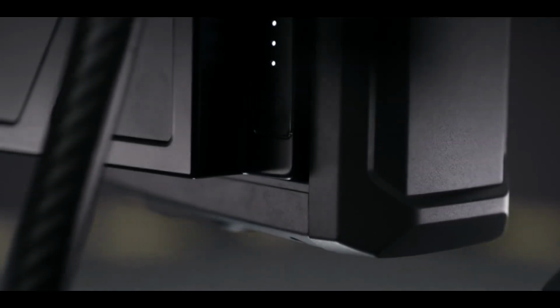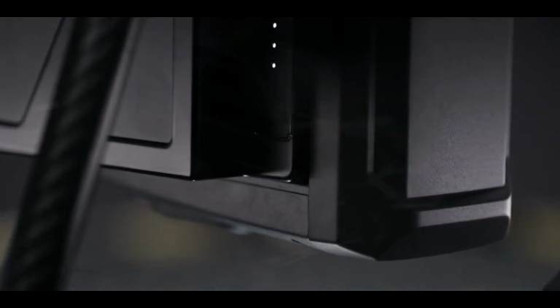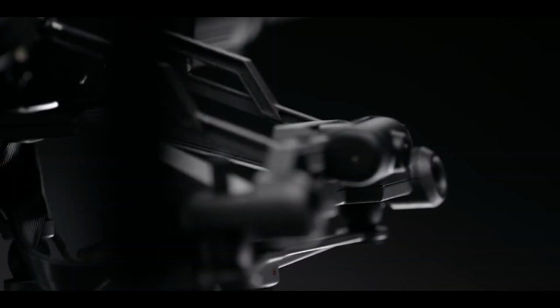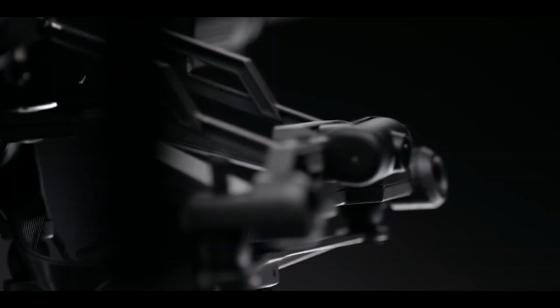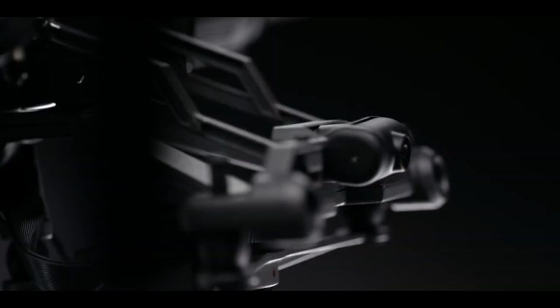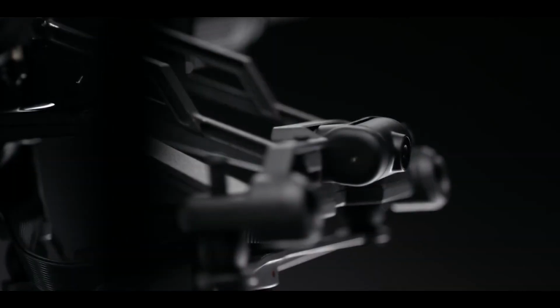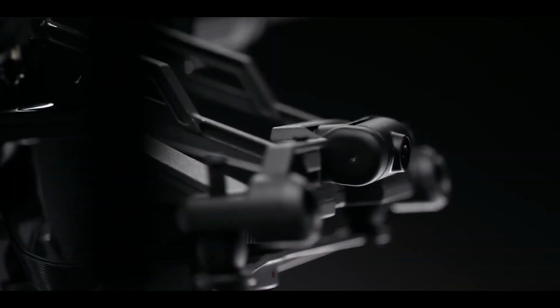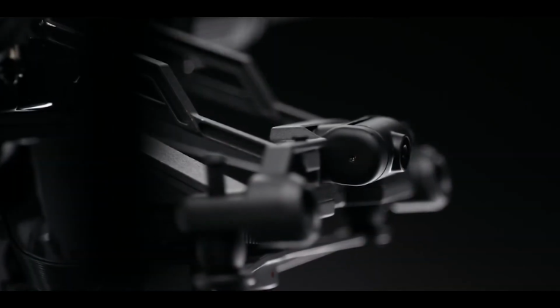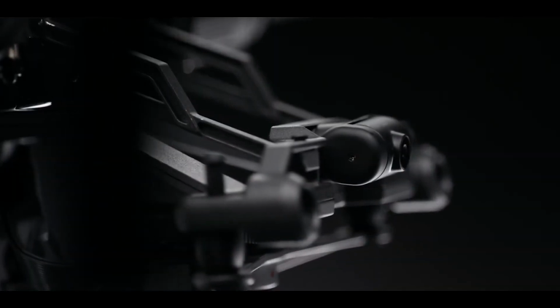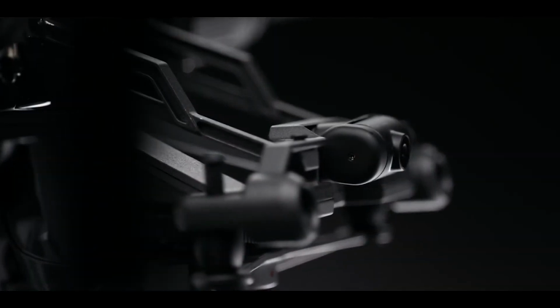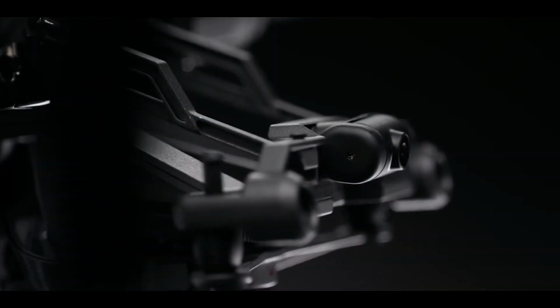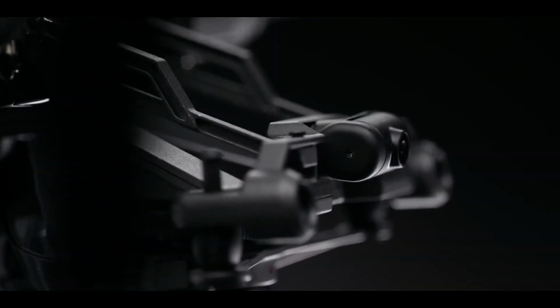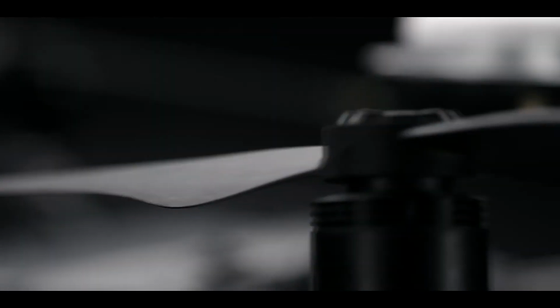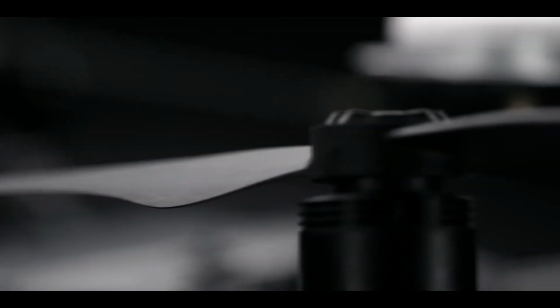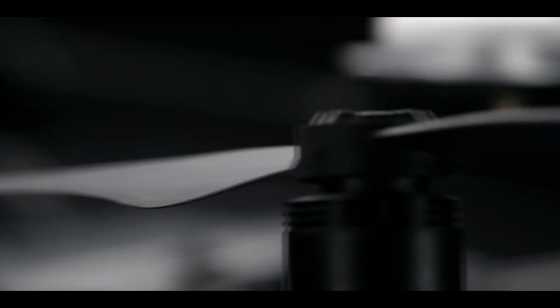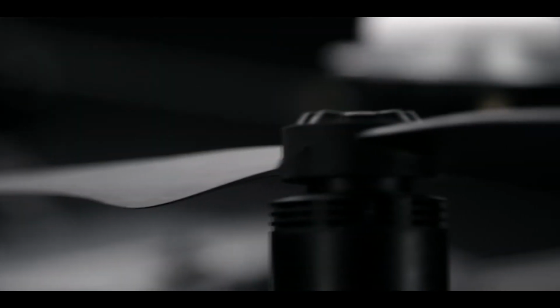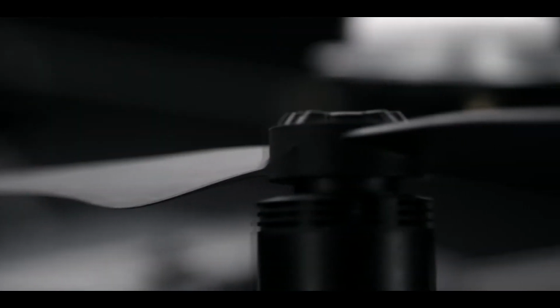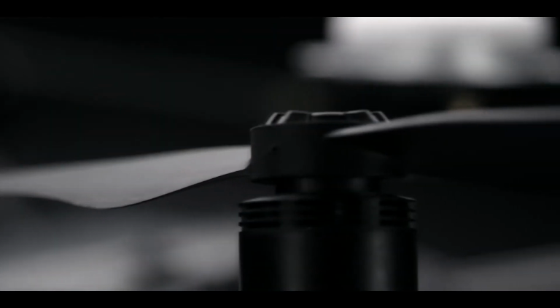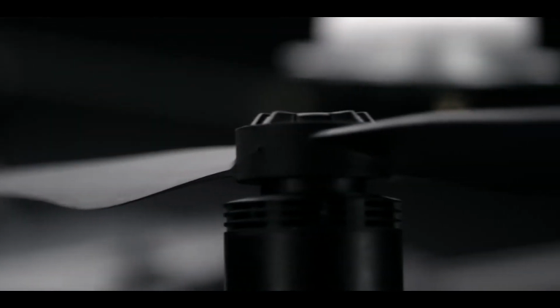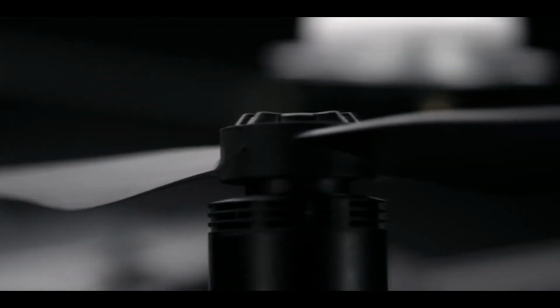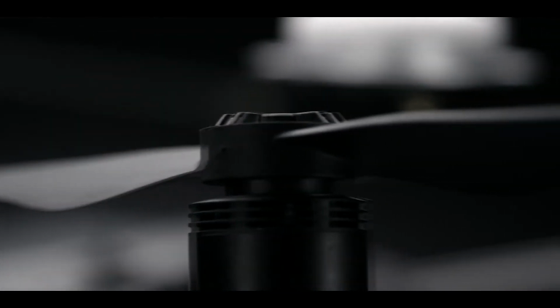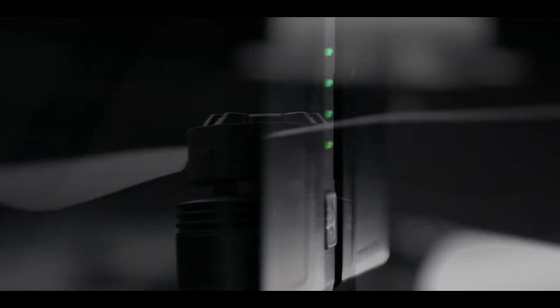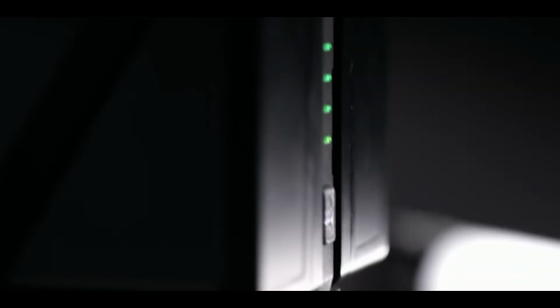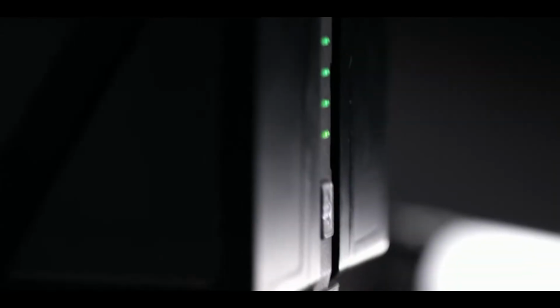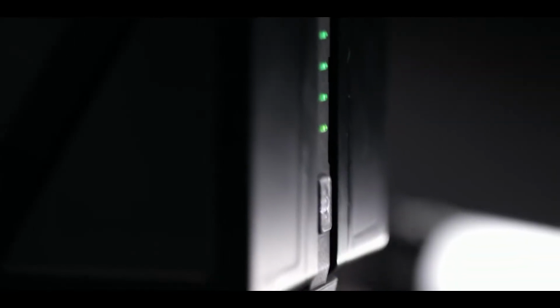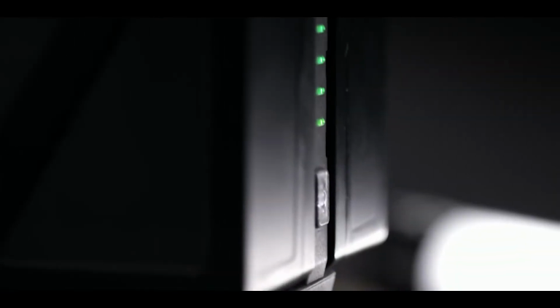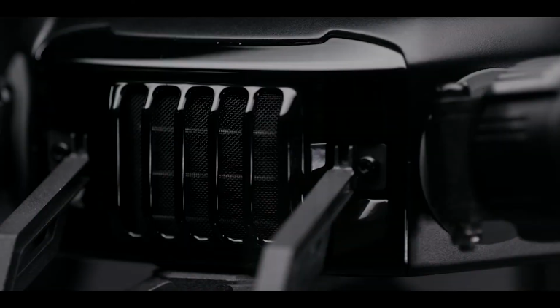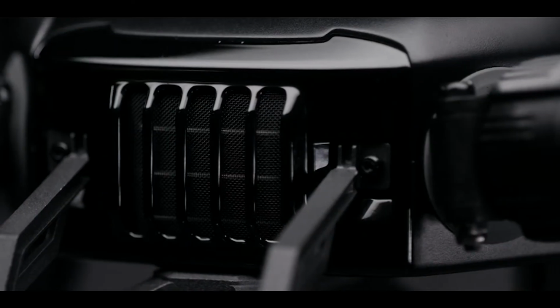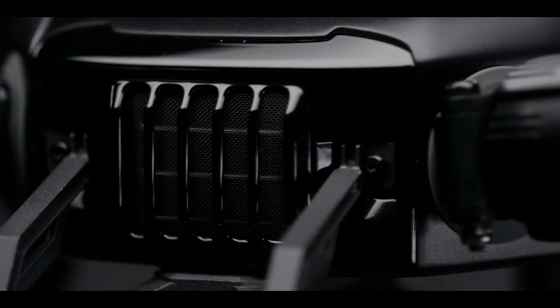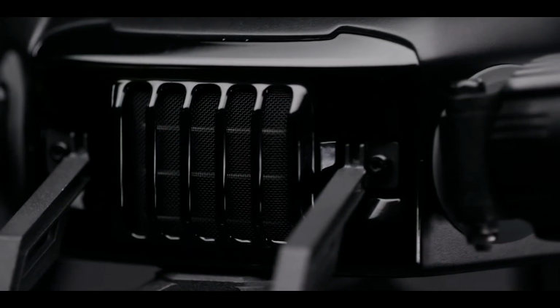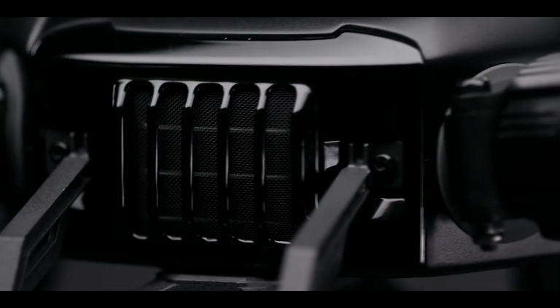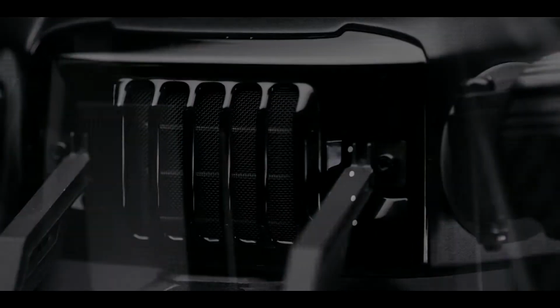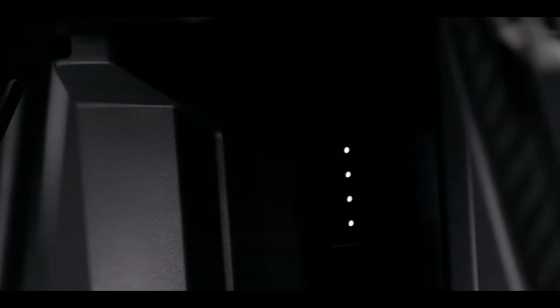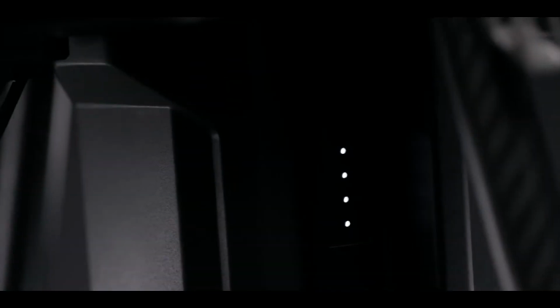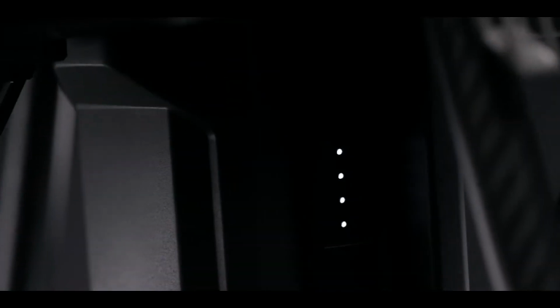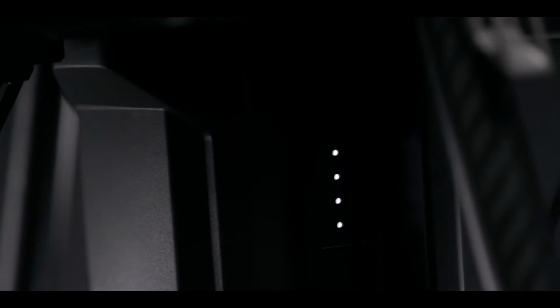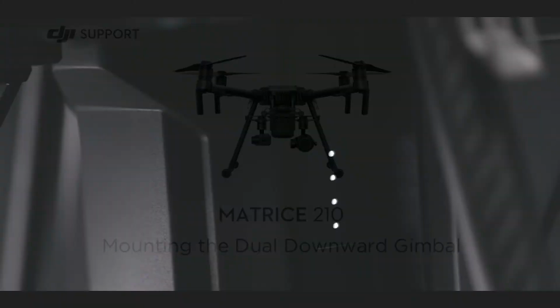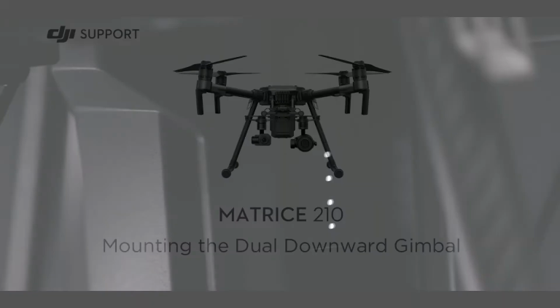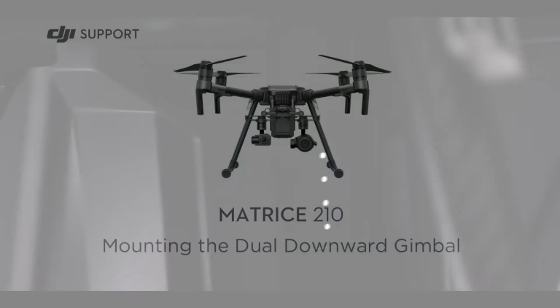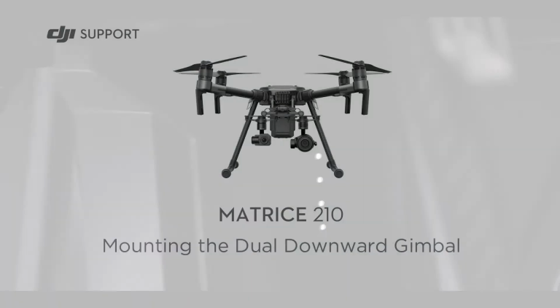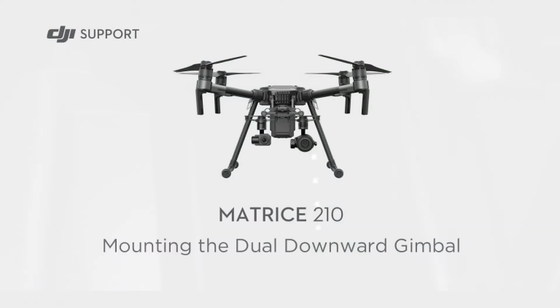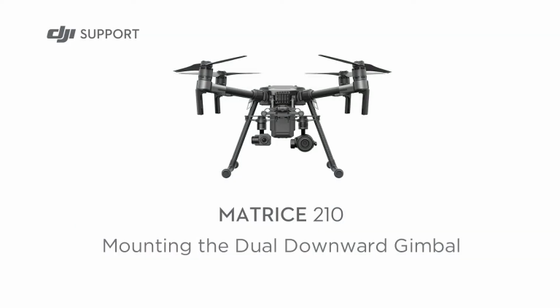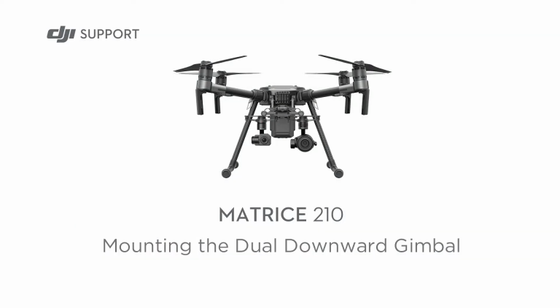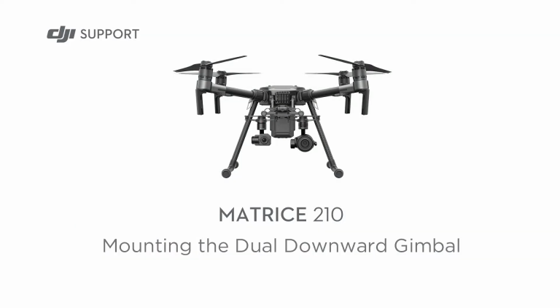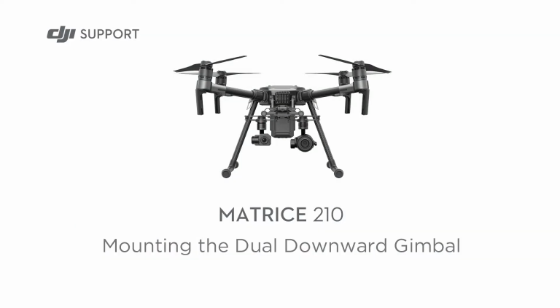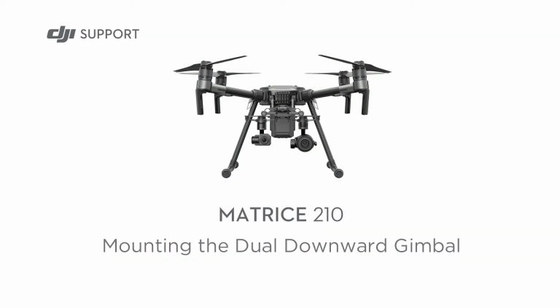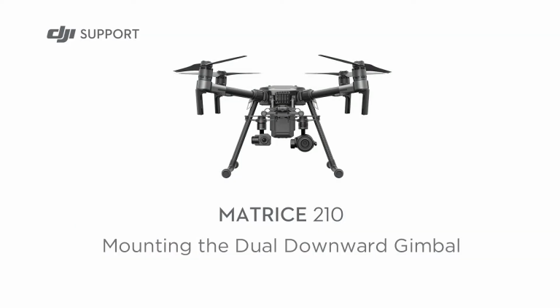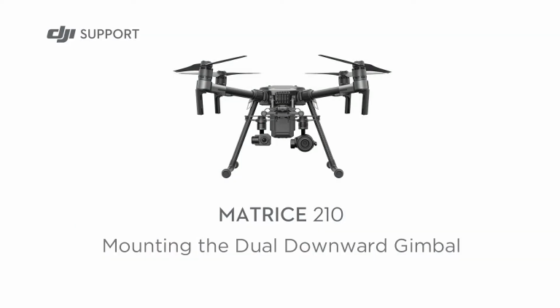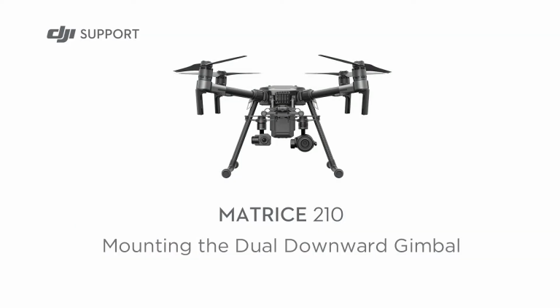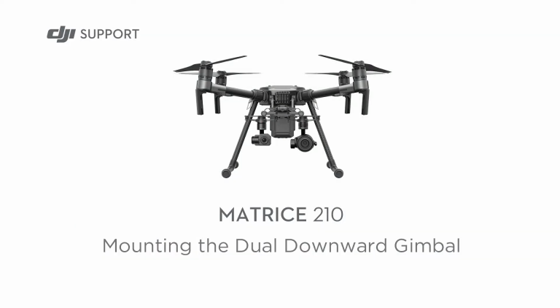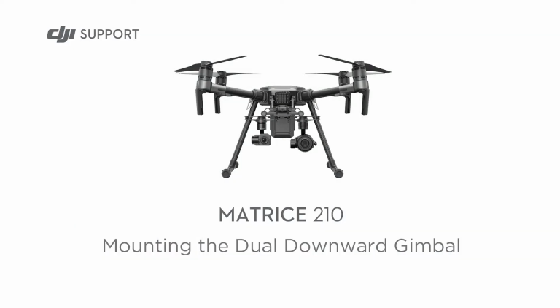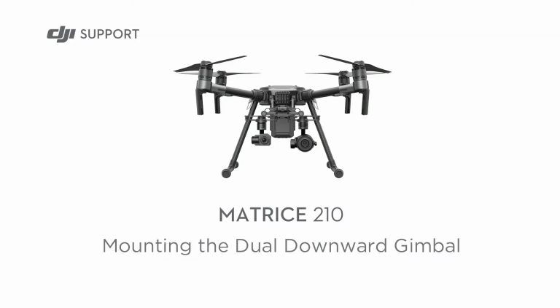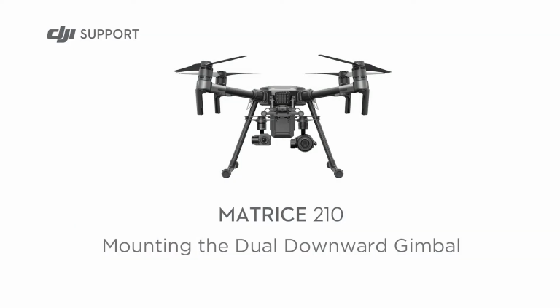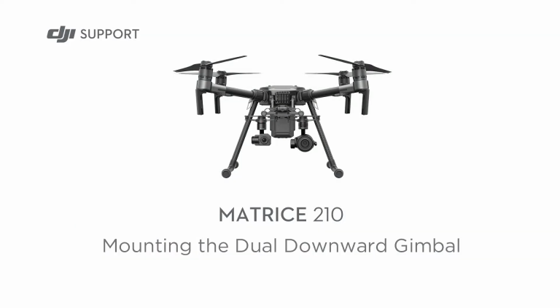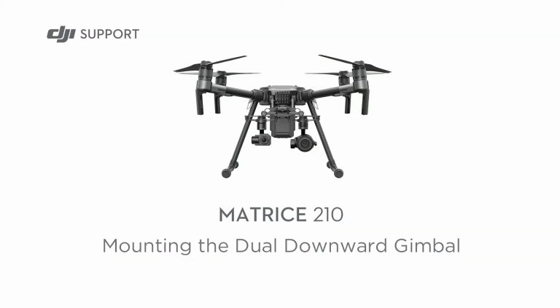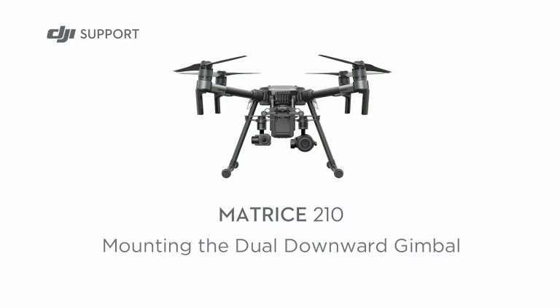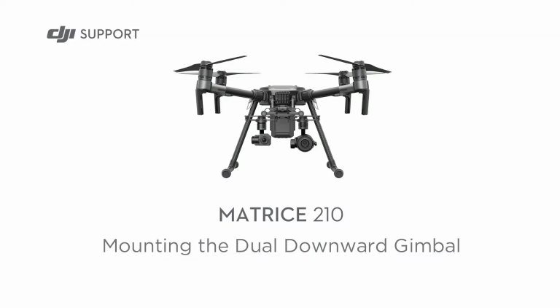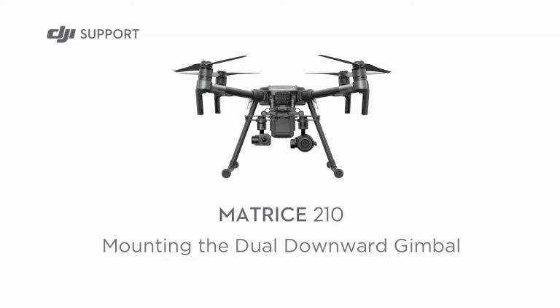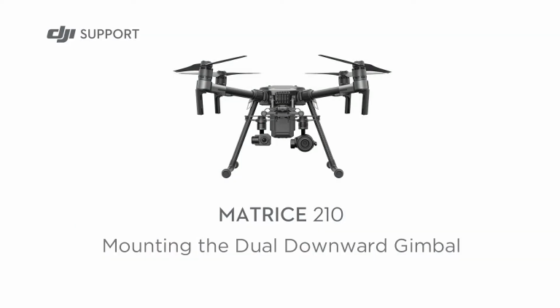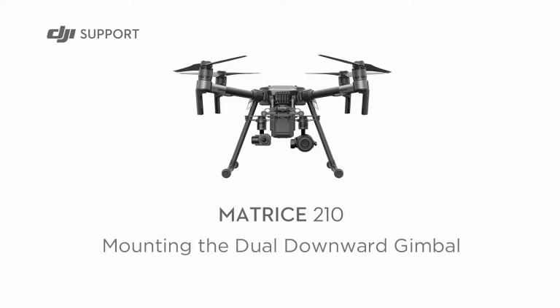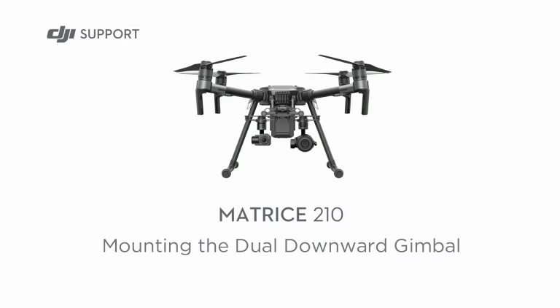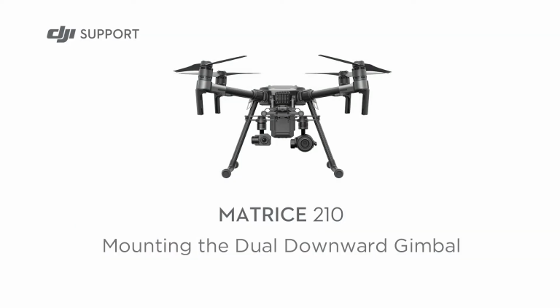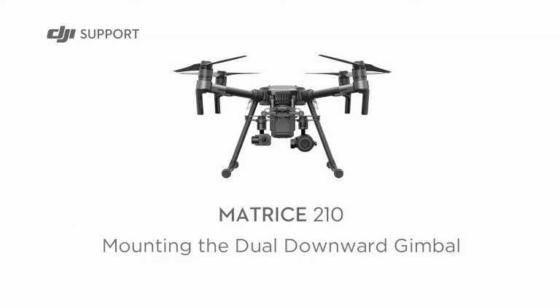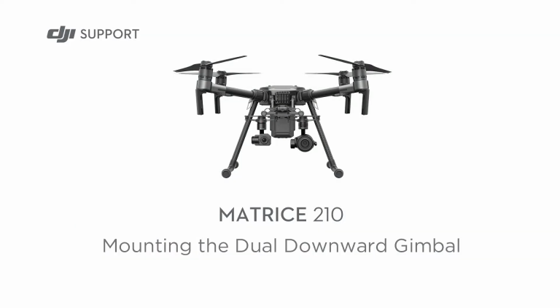The Matrice 210 is an image platform that adapts to your needs. This video will show you how to mount the dual downward gimbal.